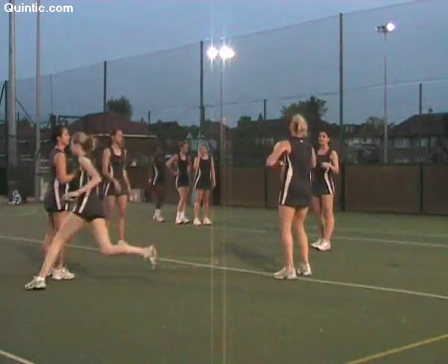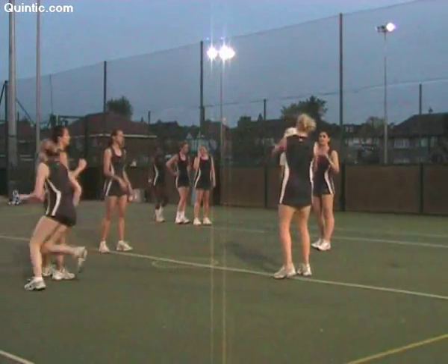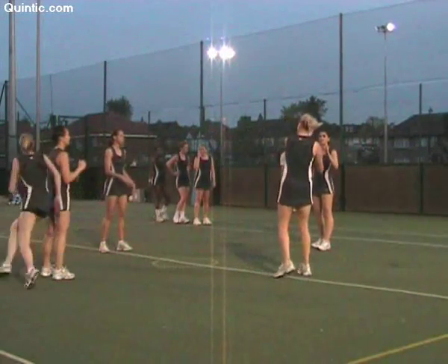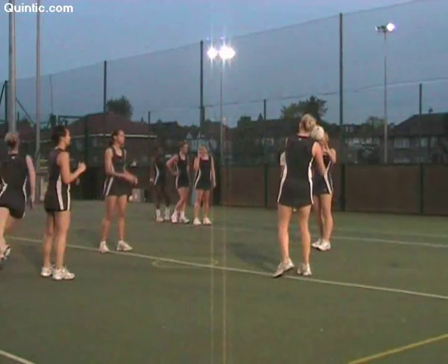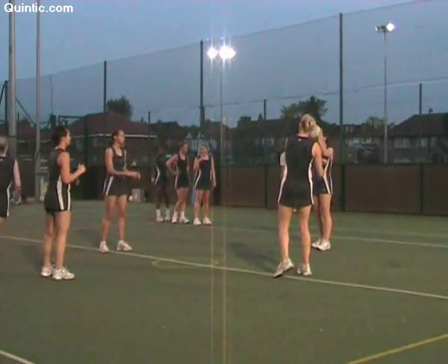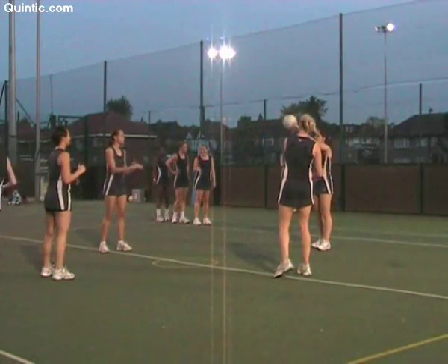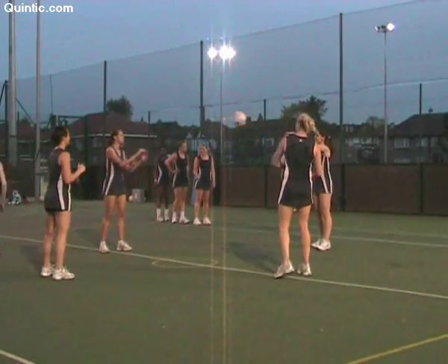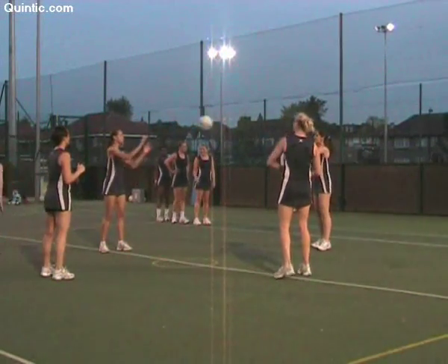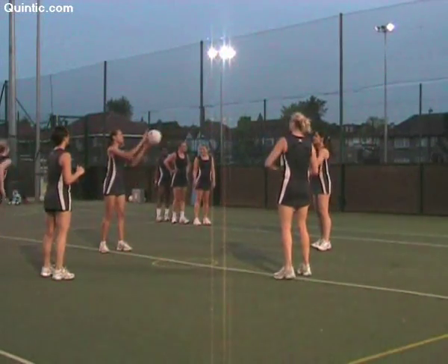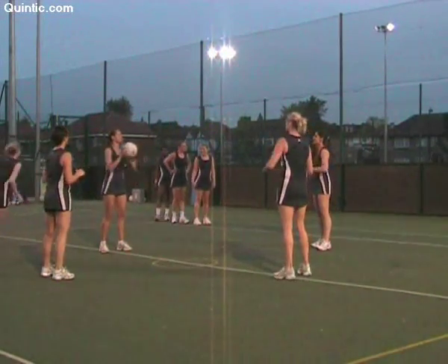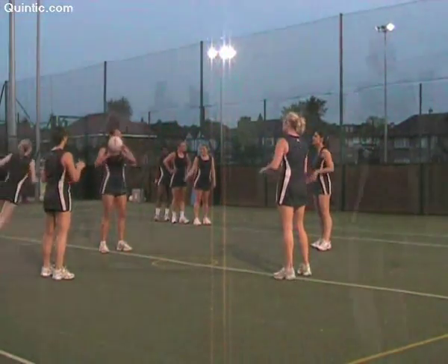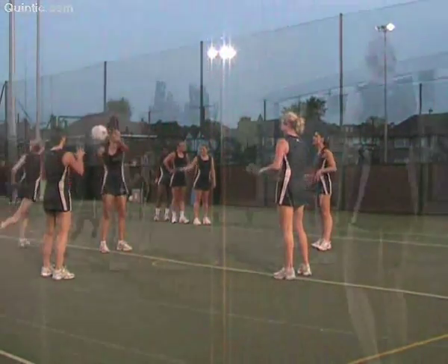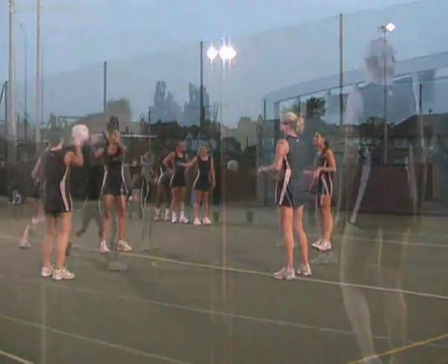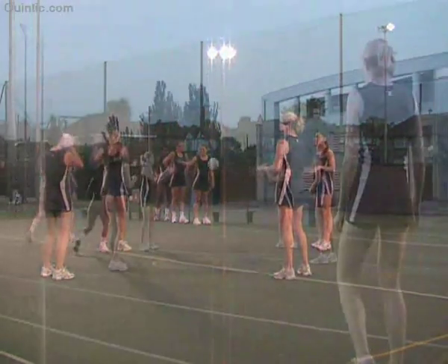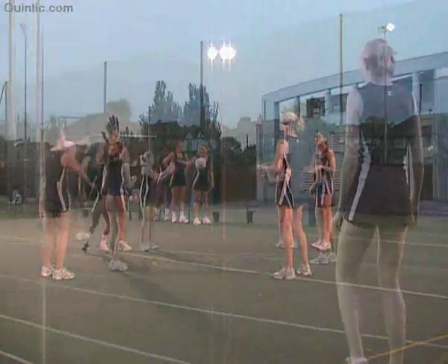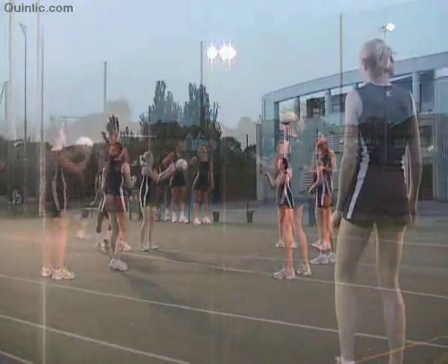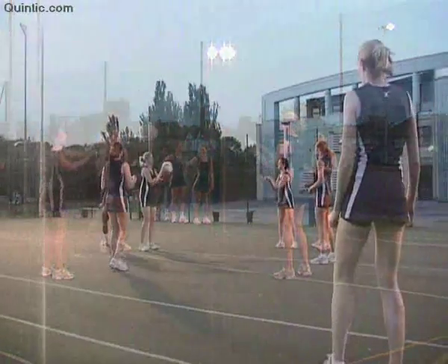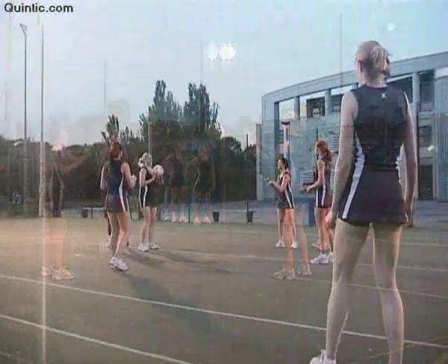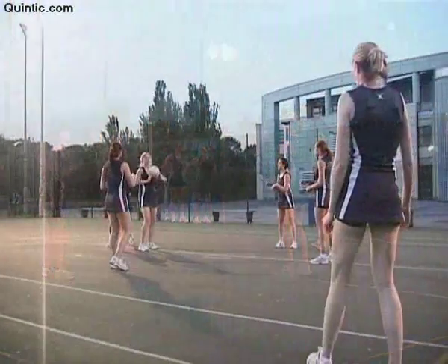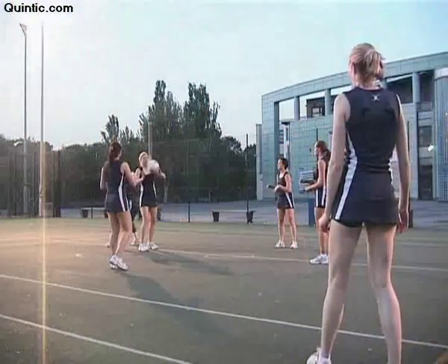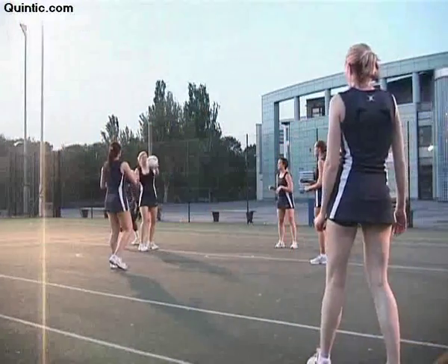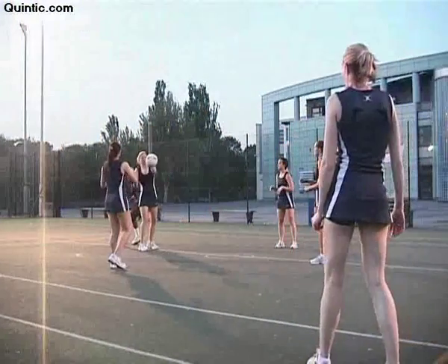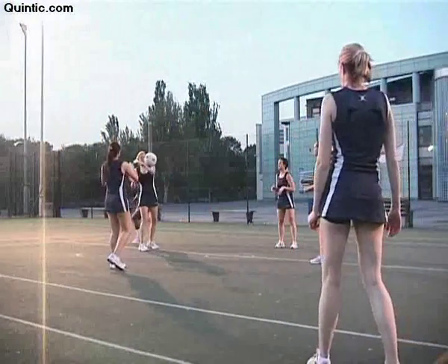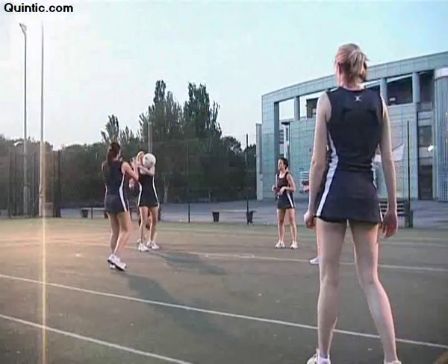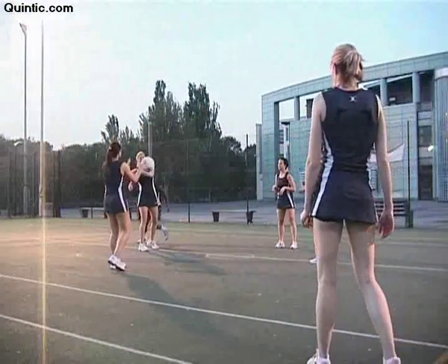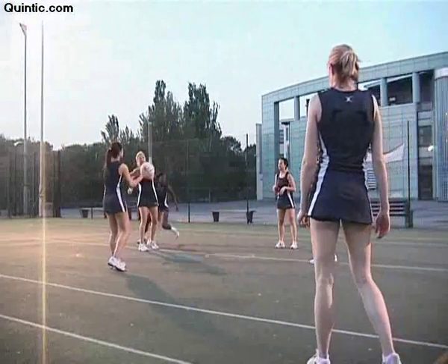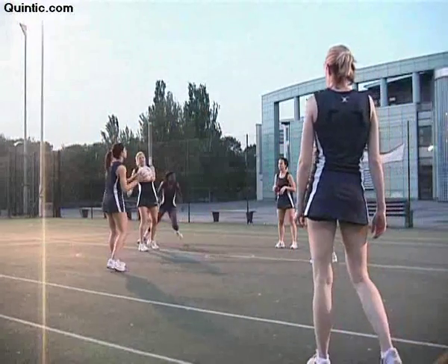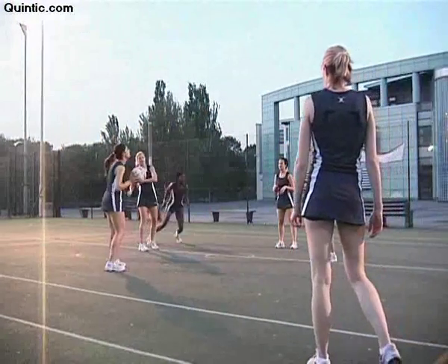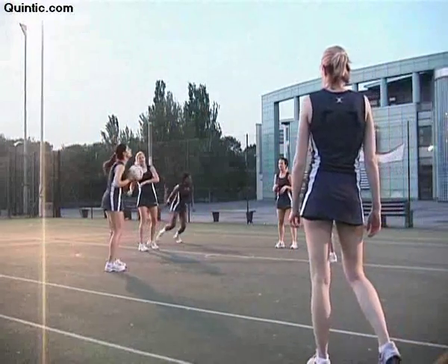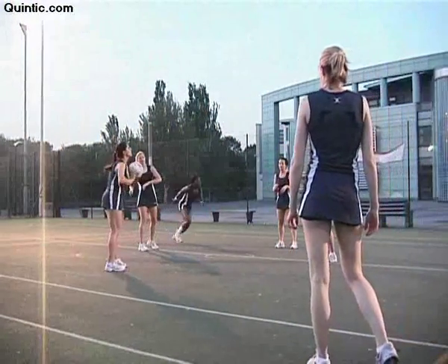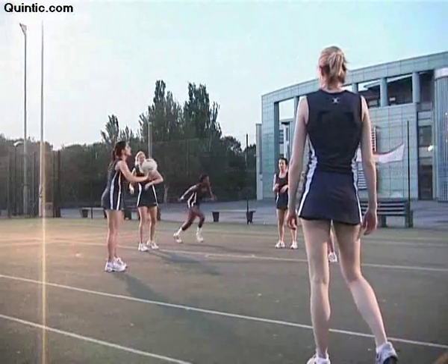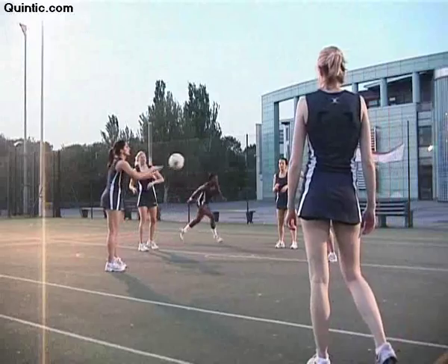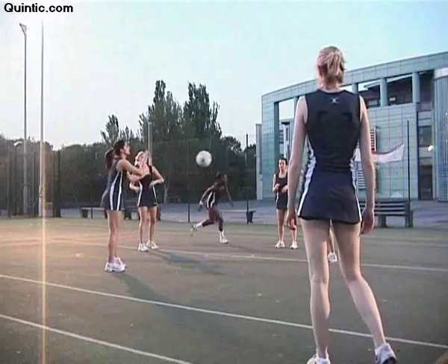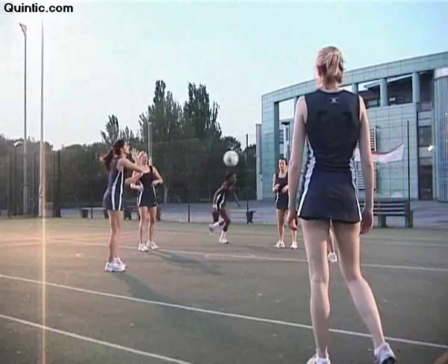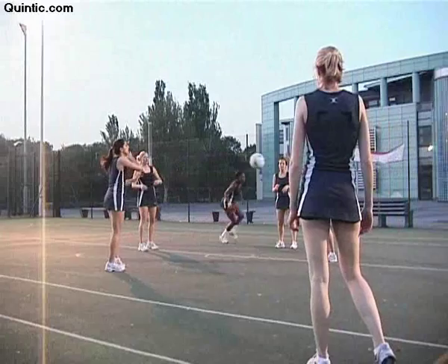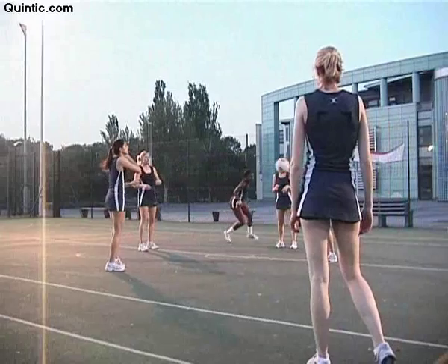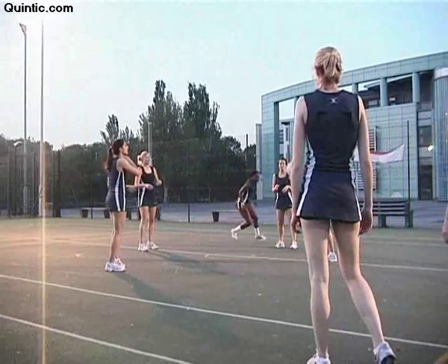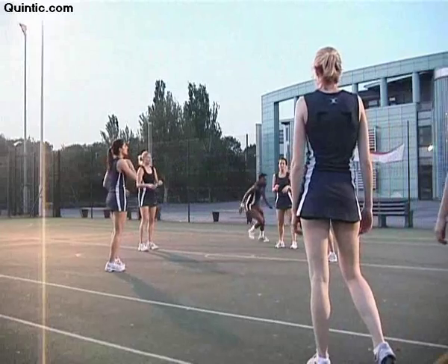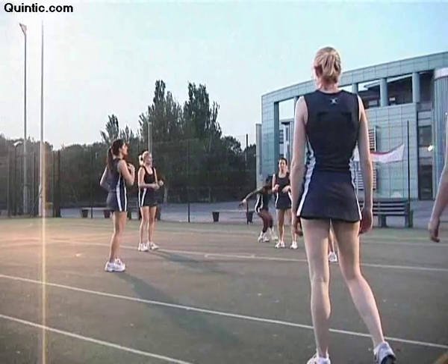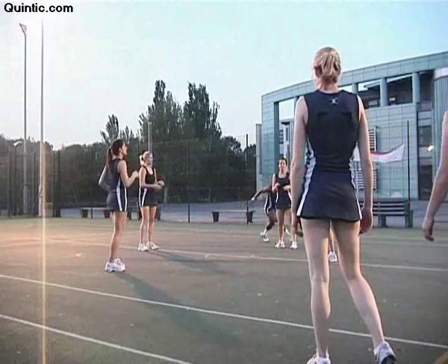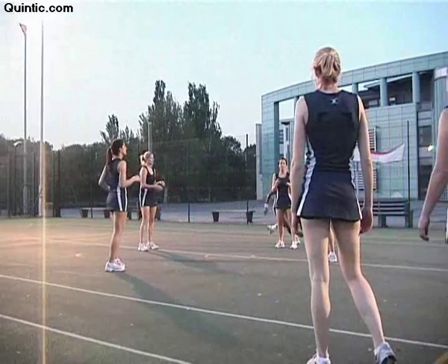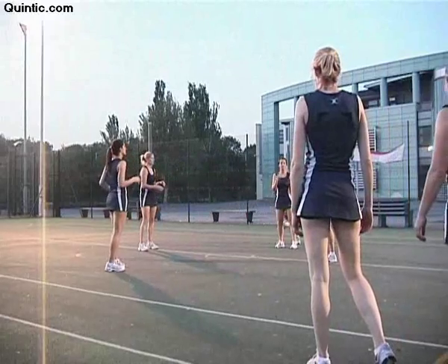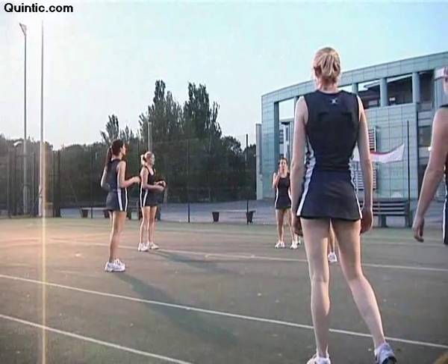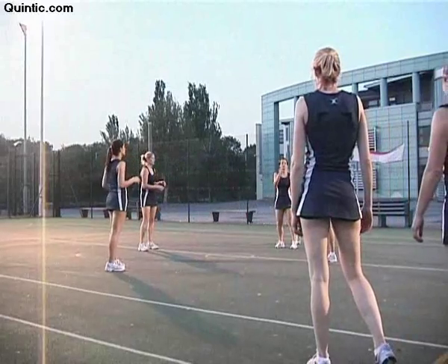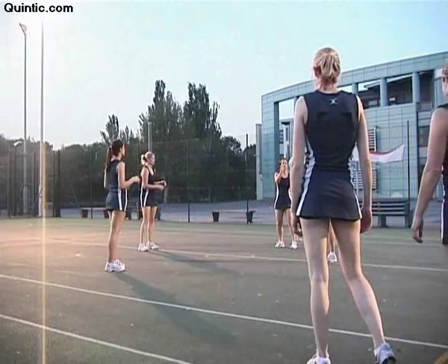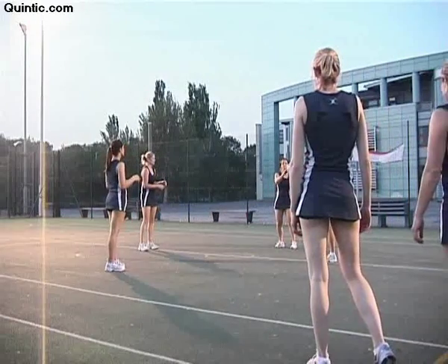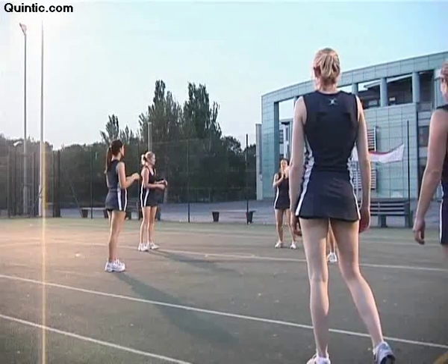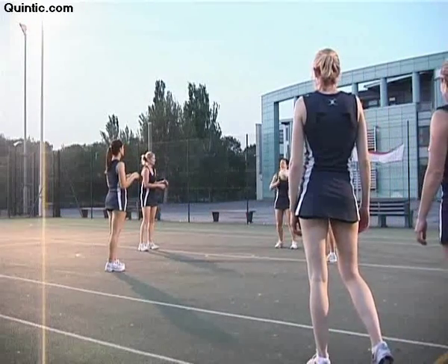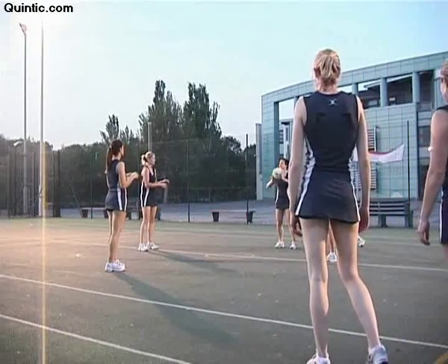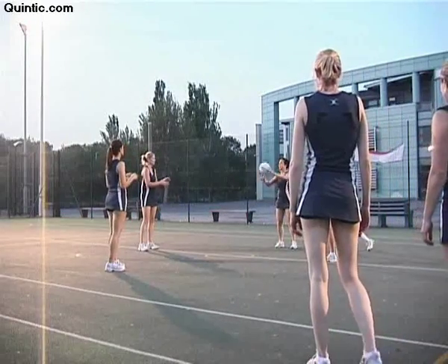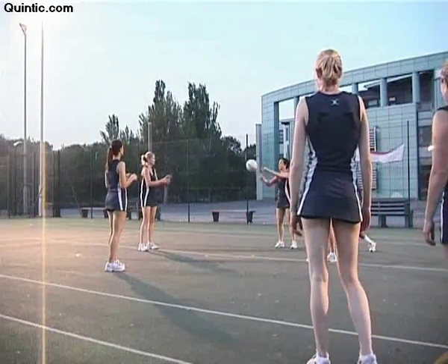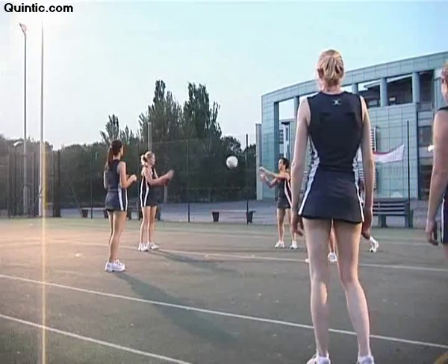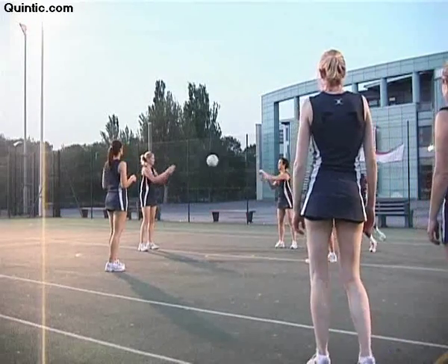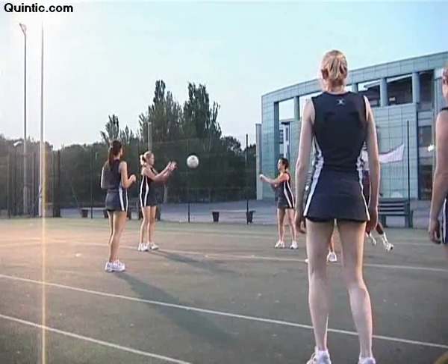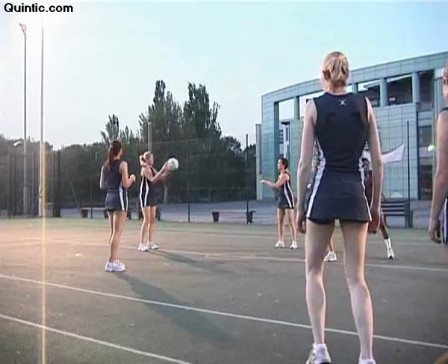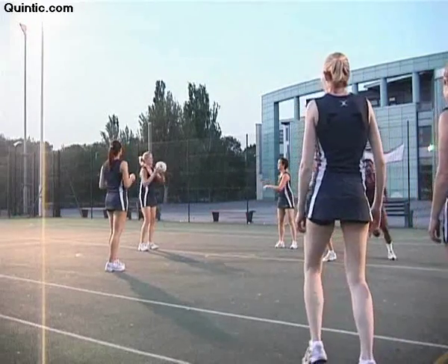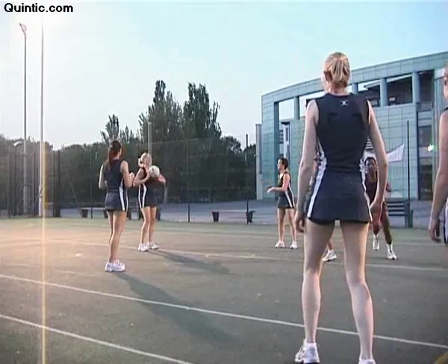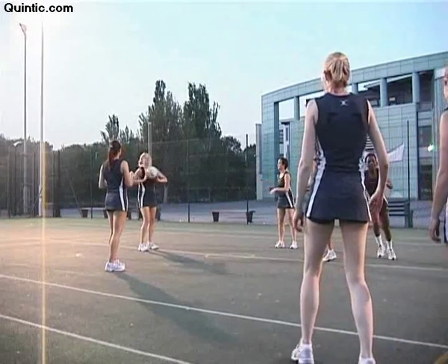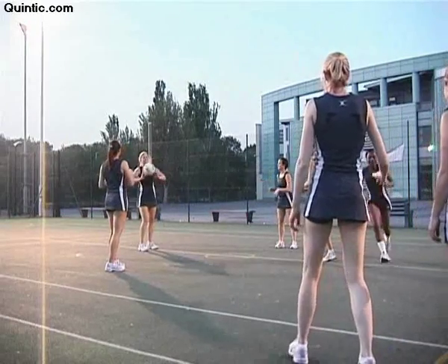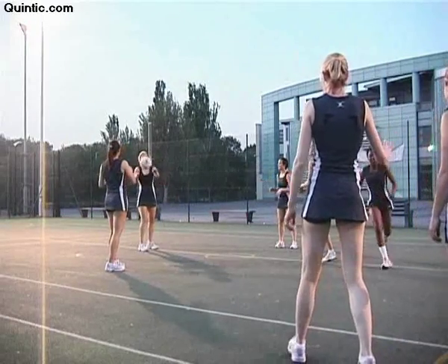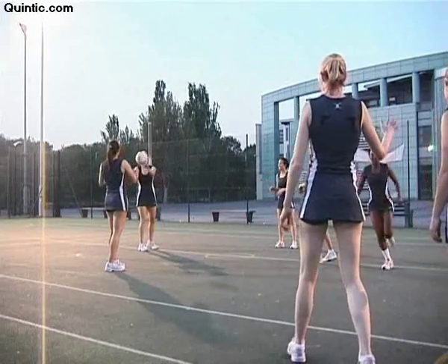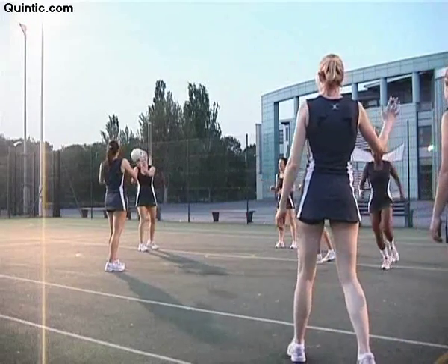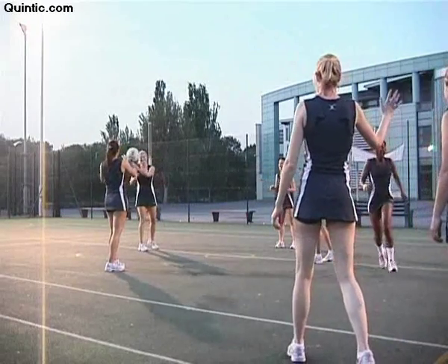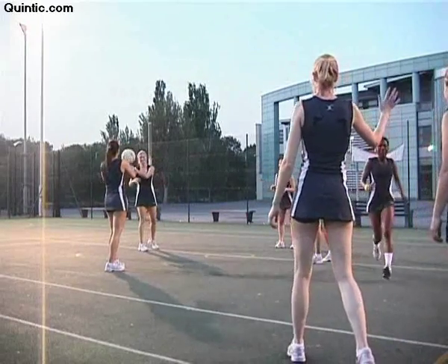One team stands in a circle with one ball. The second team line up behind each other at the baseline with no ball.